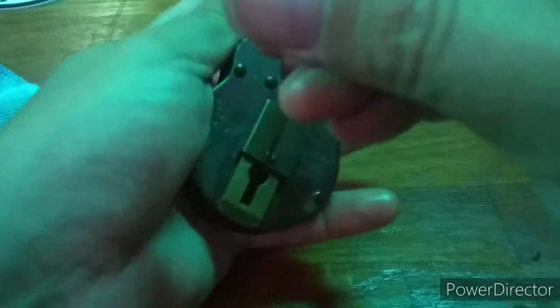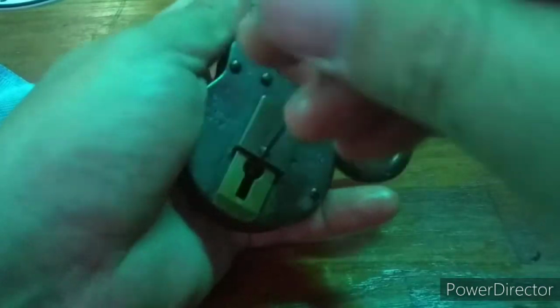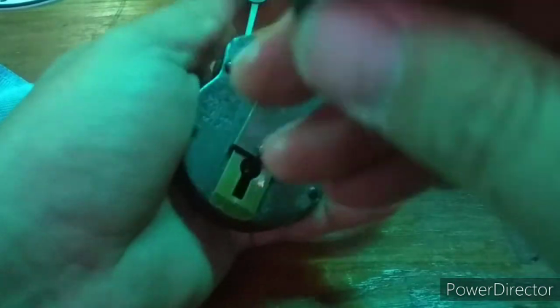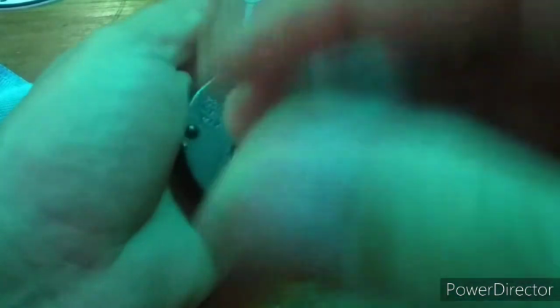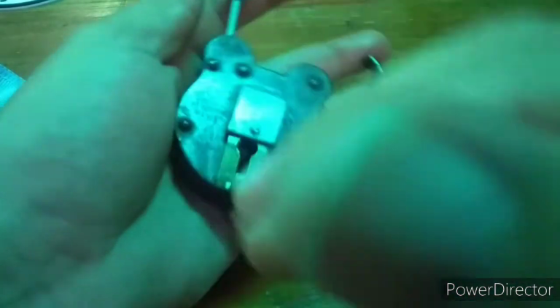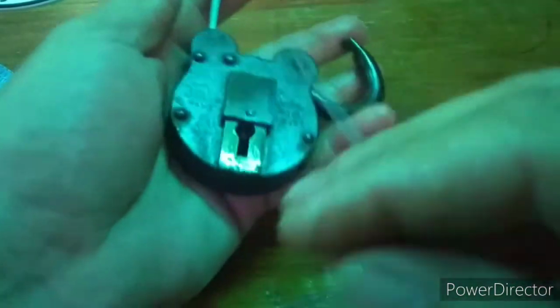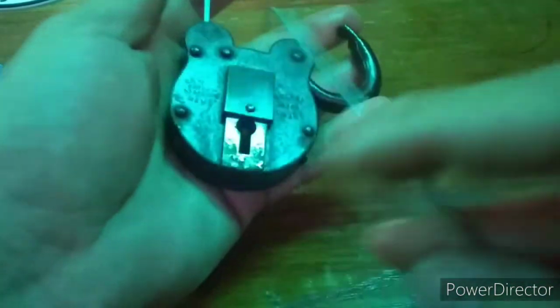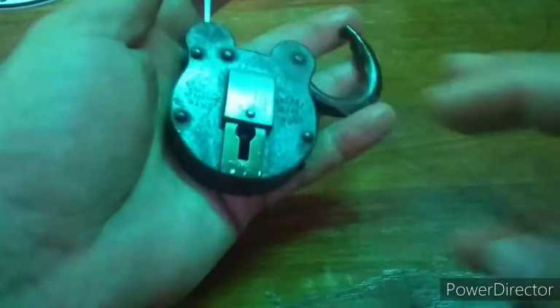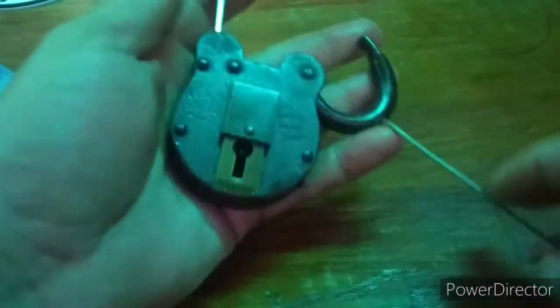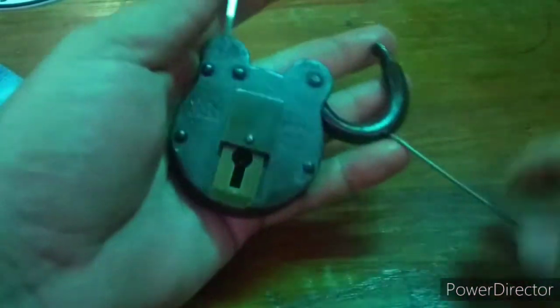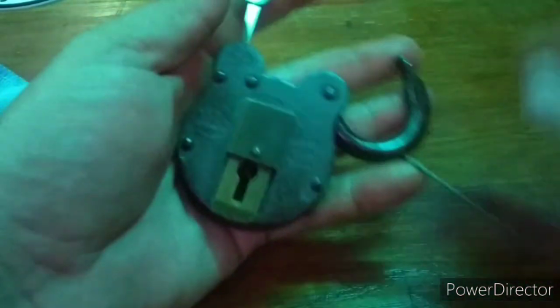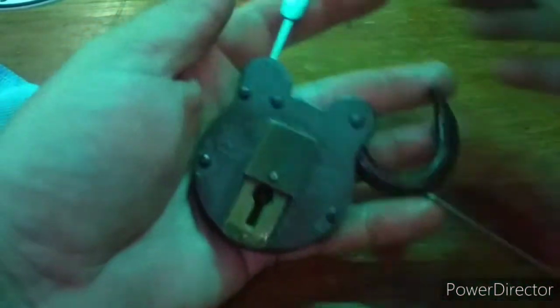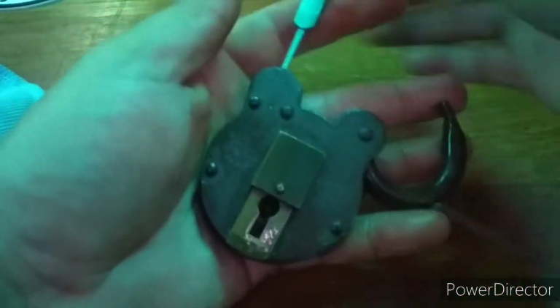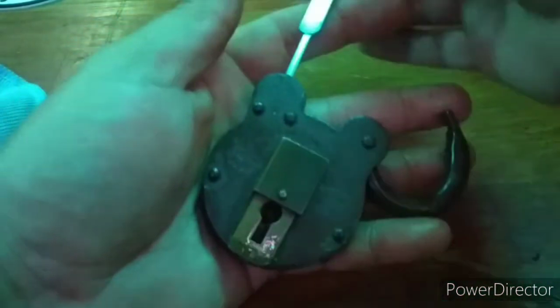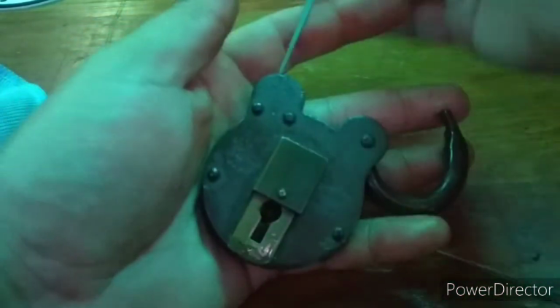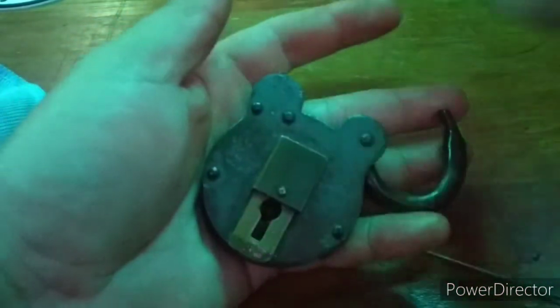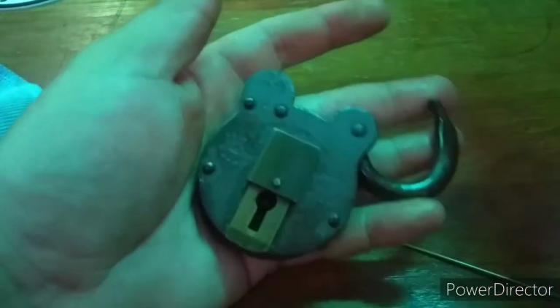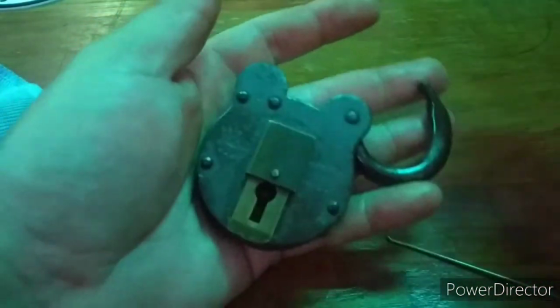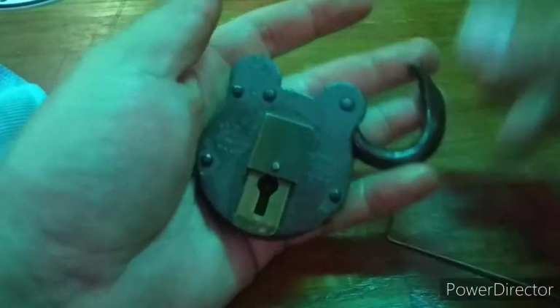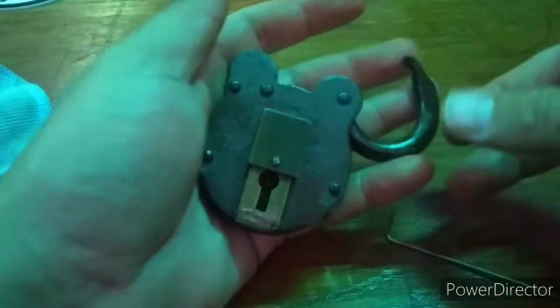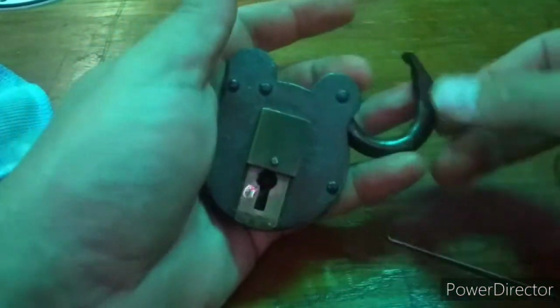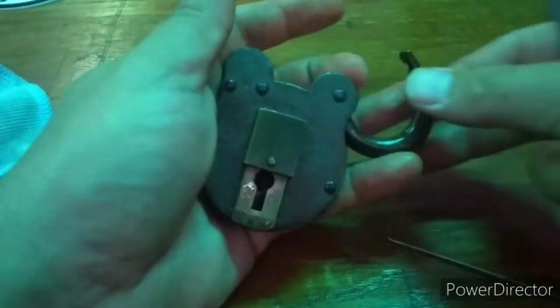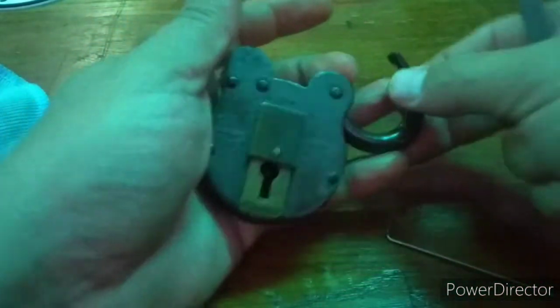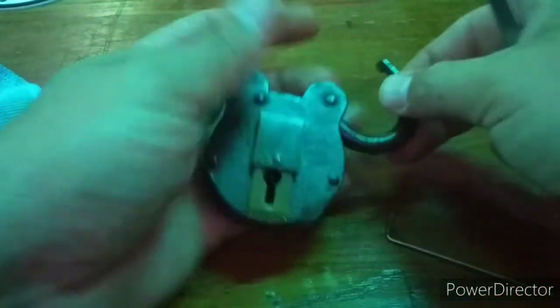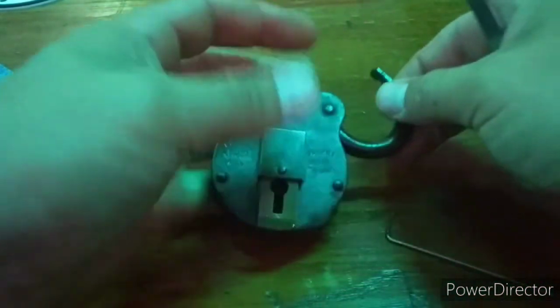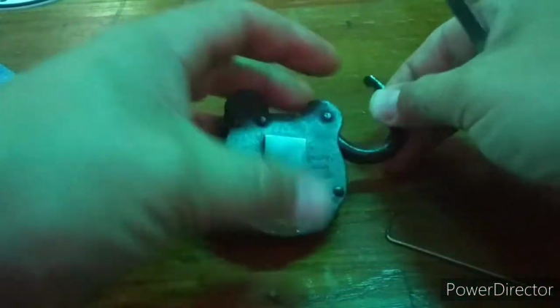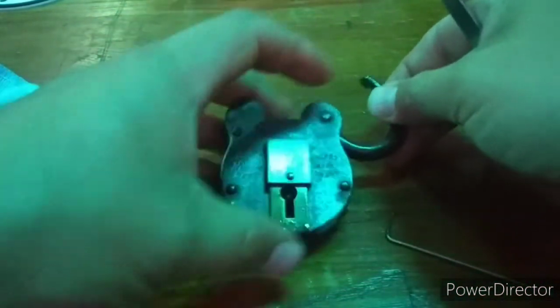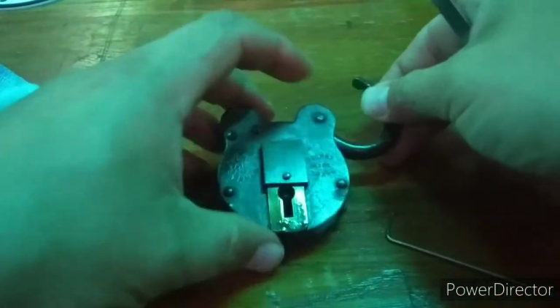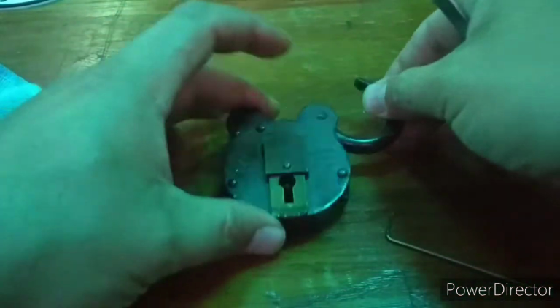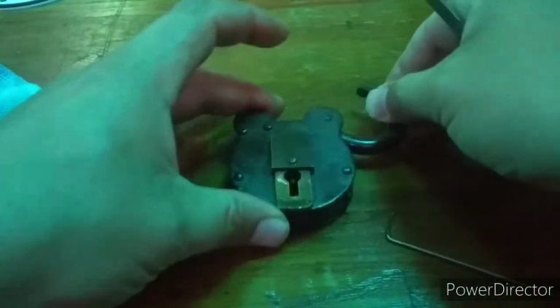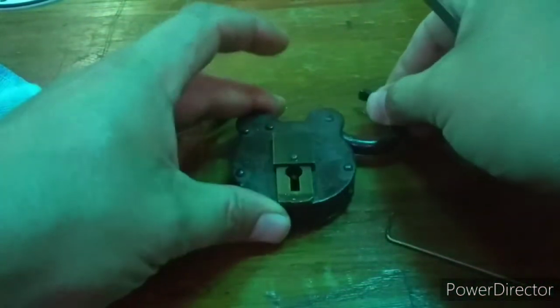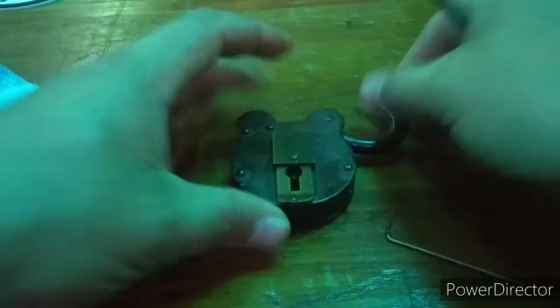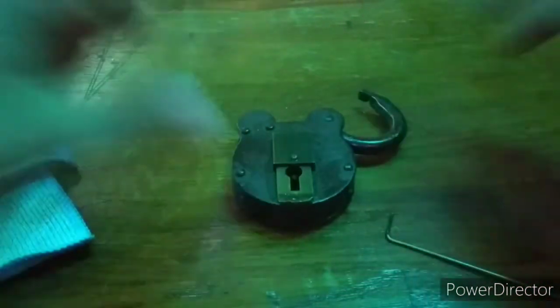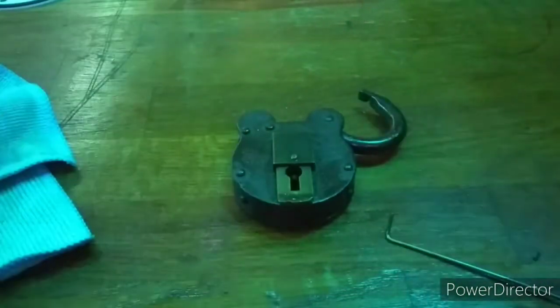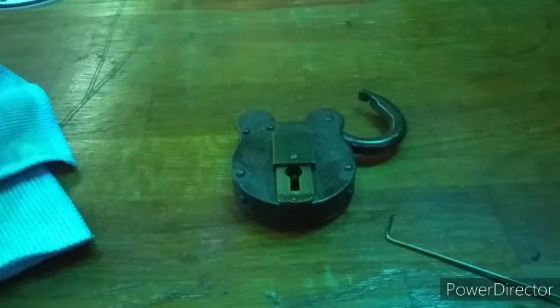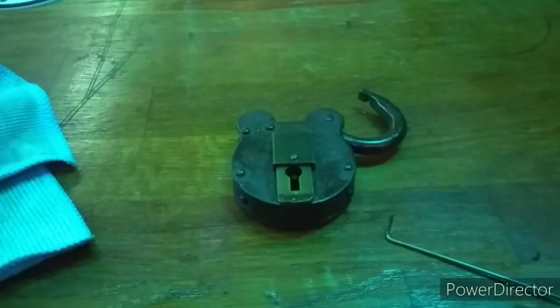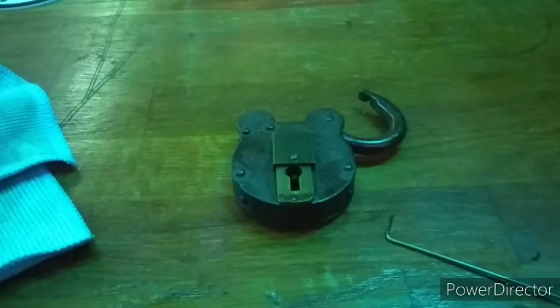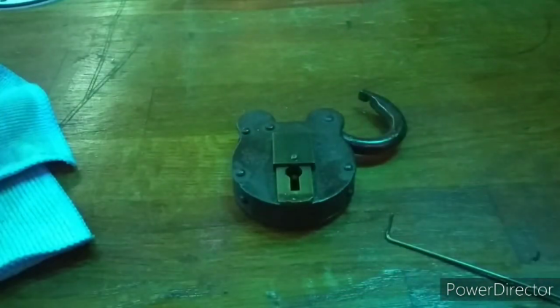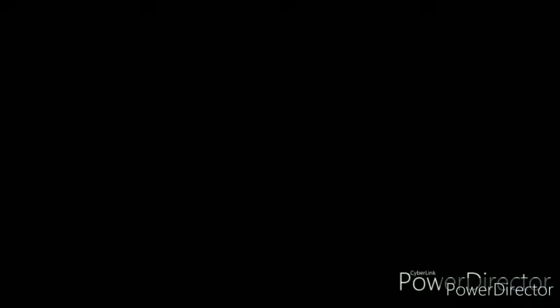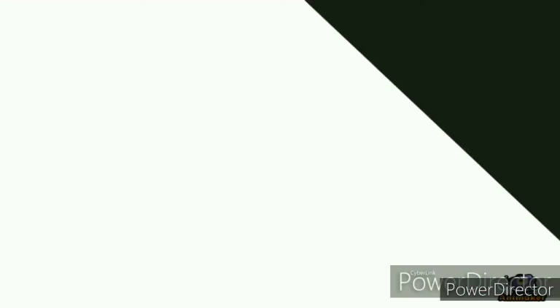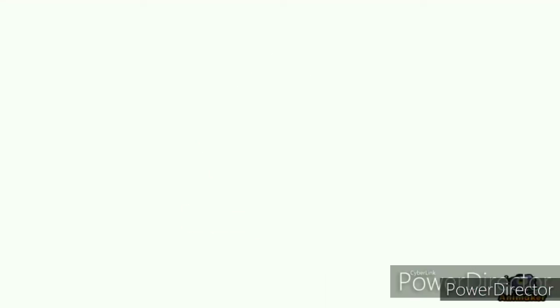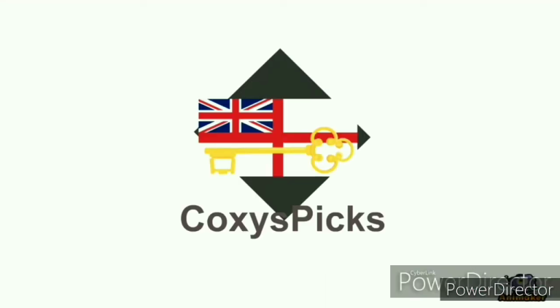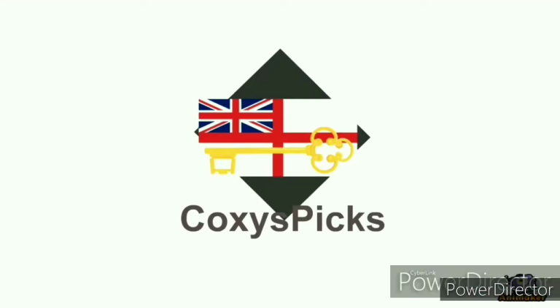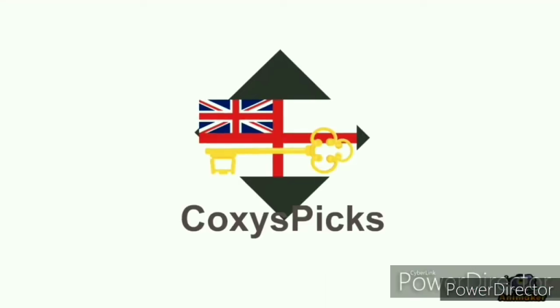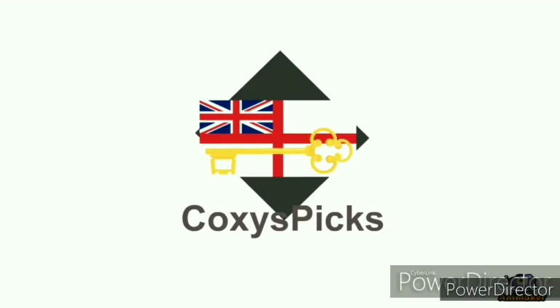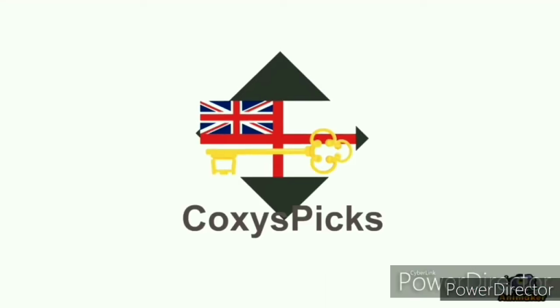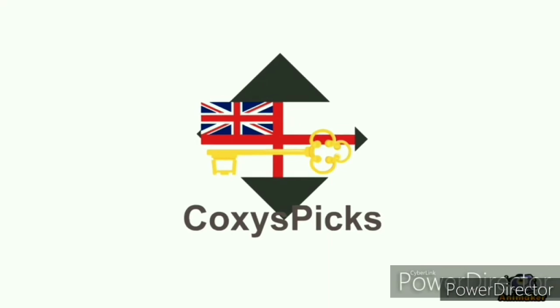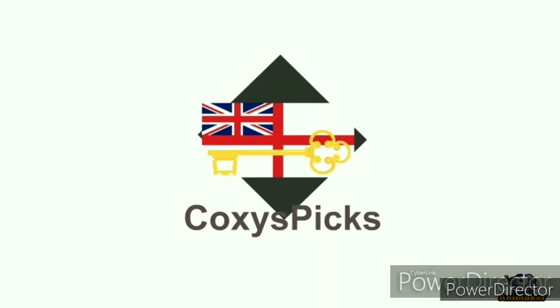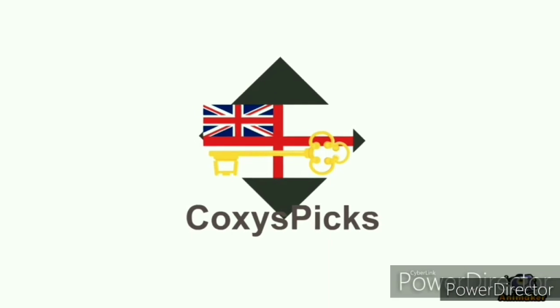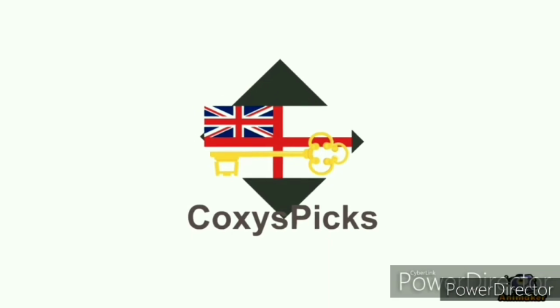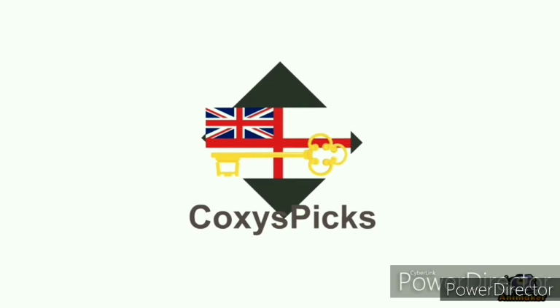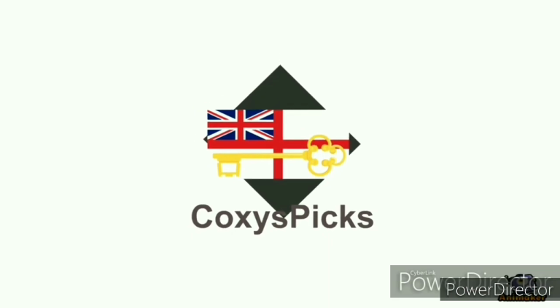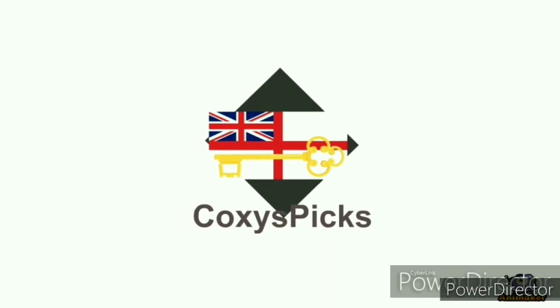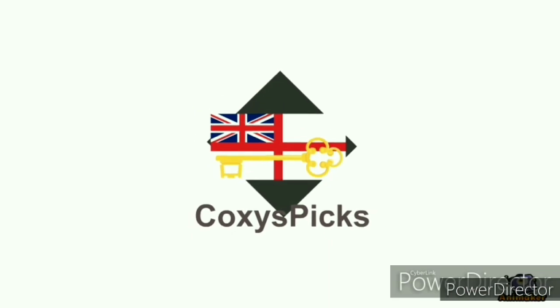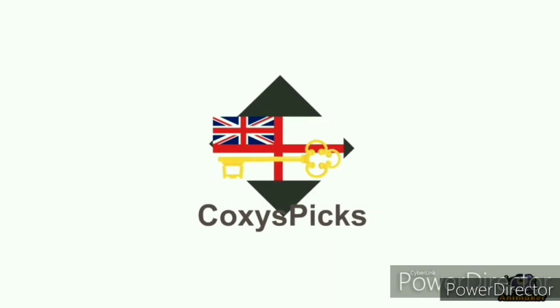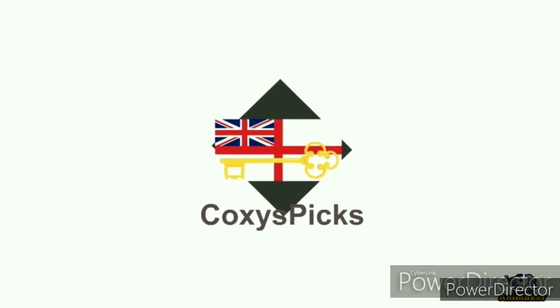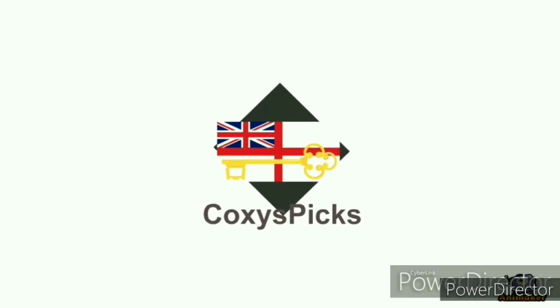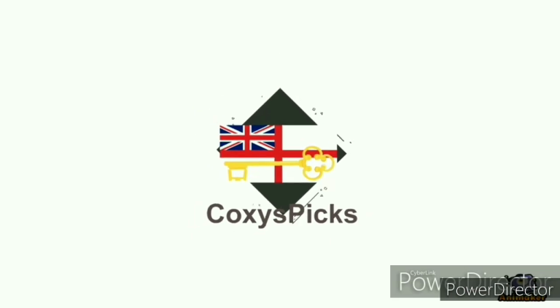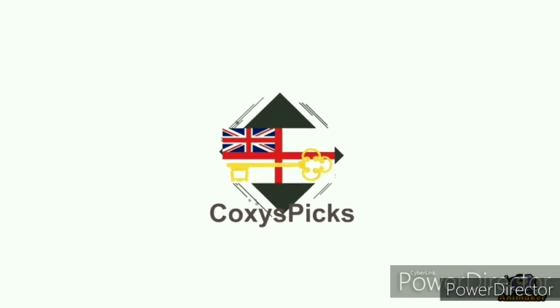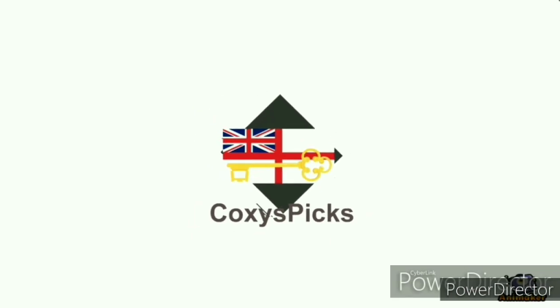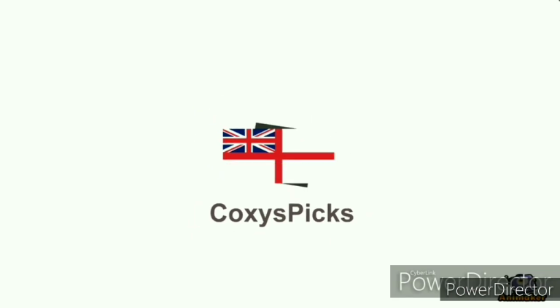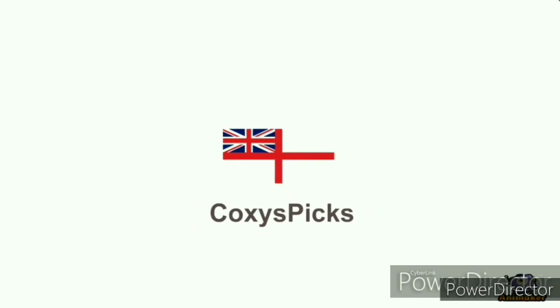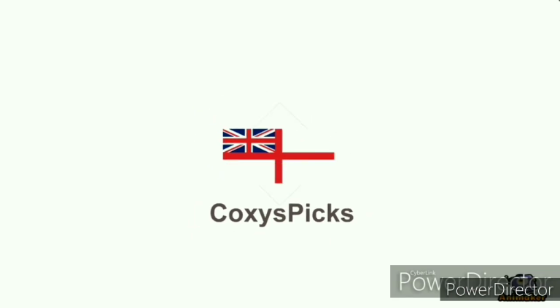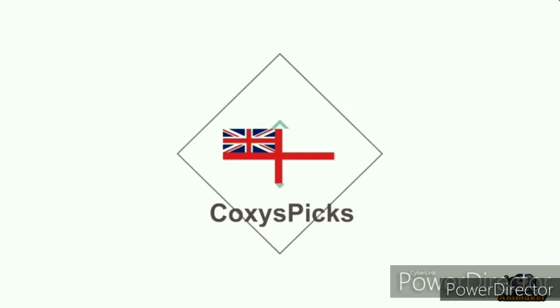Awesome old lock and another piece of history for my collection. Stay safe everyone and I will see you all next time.